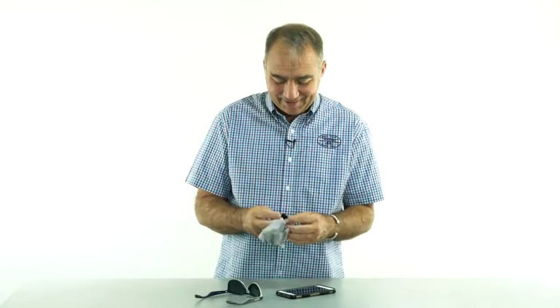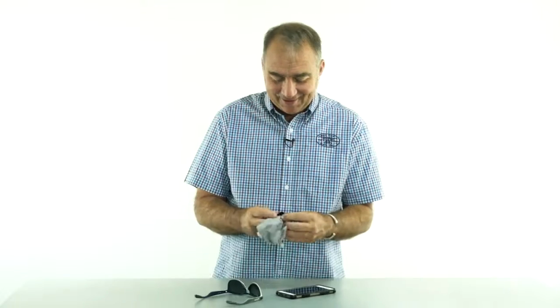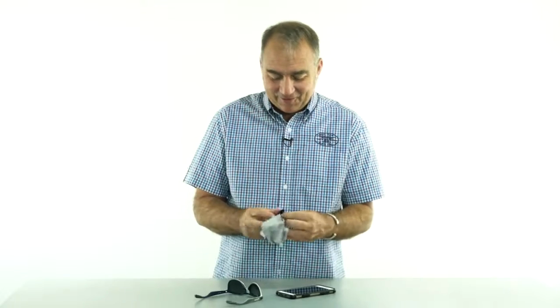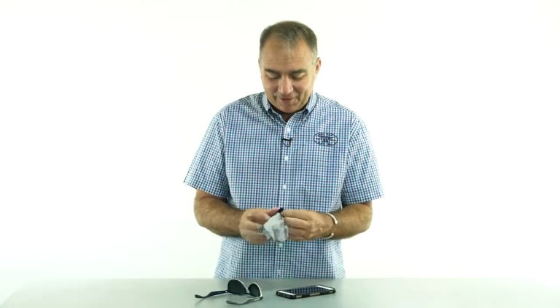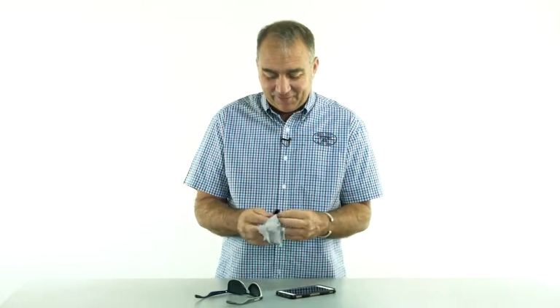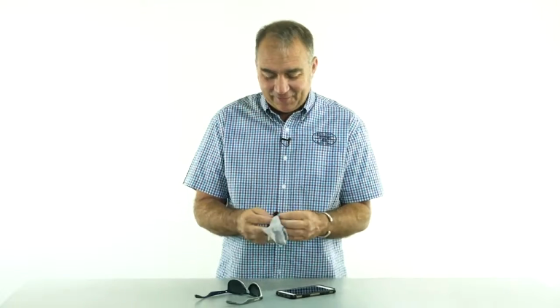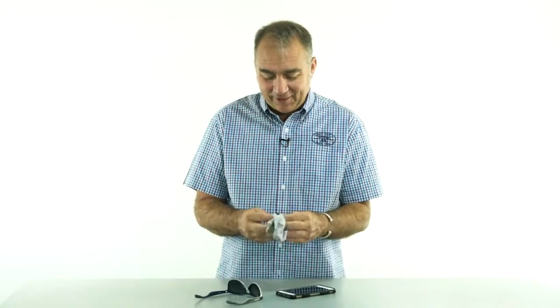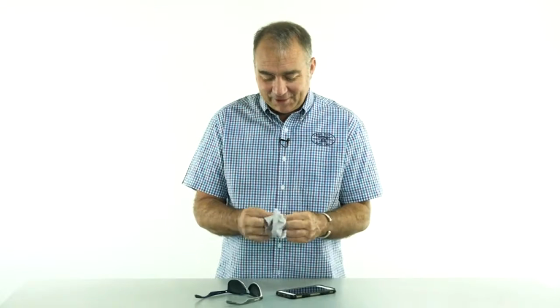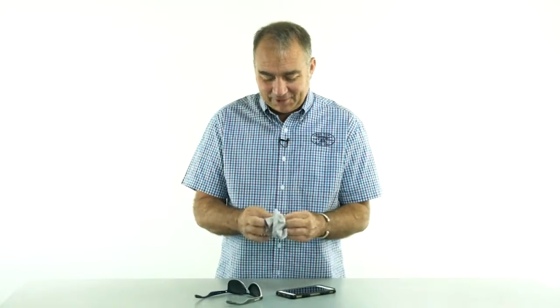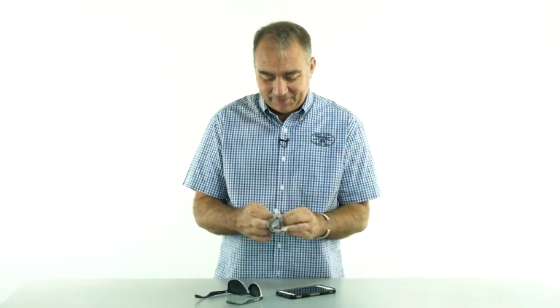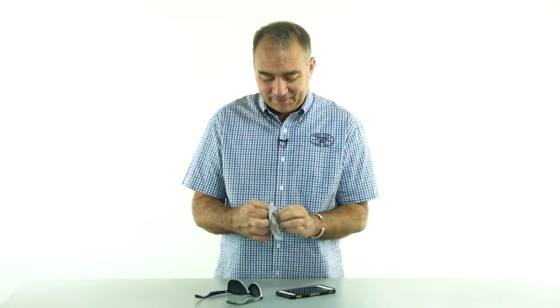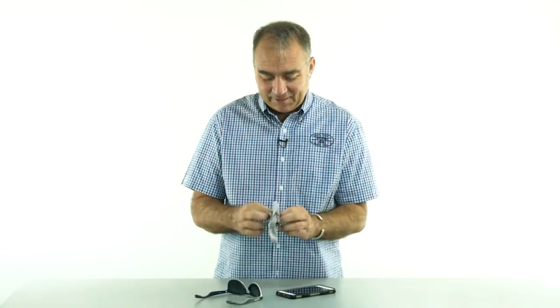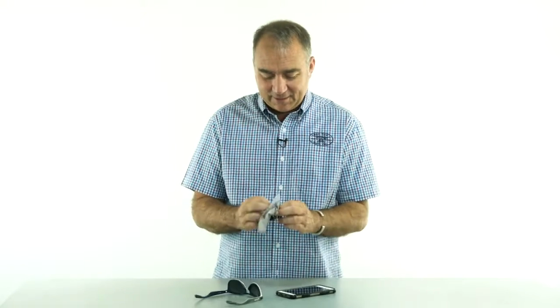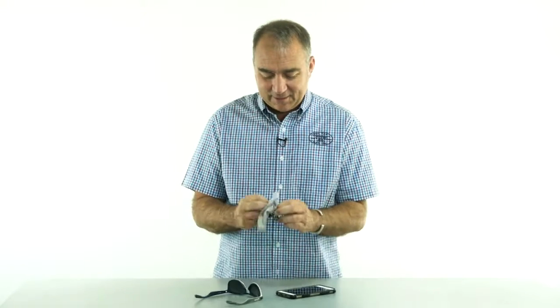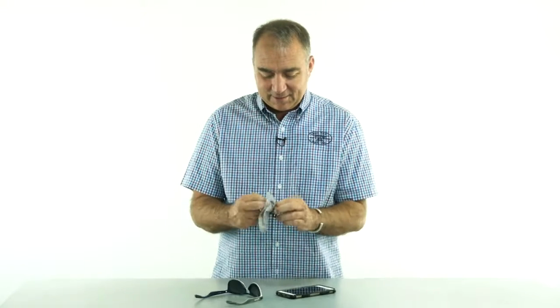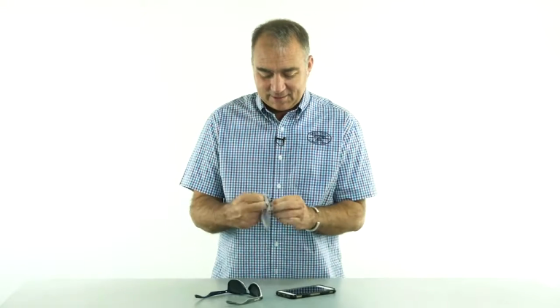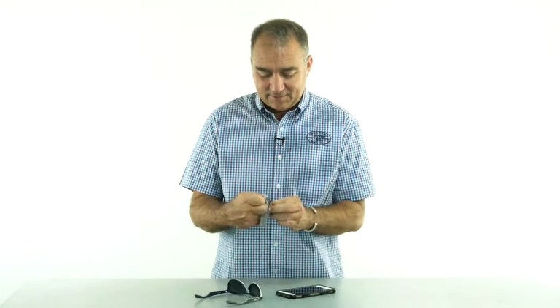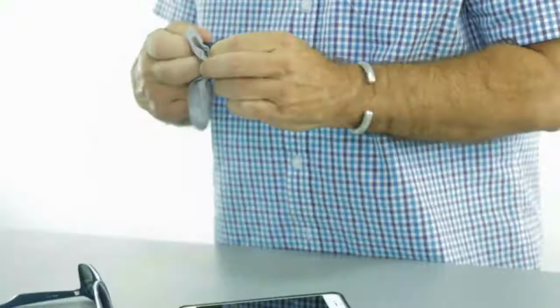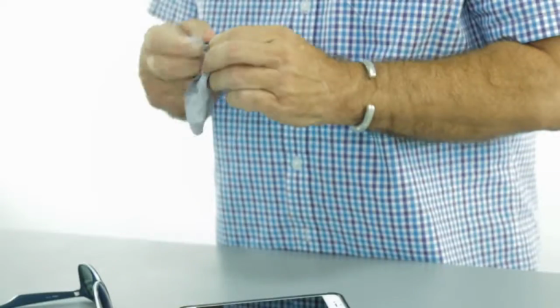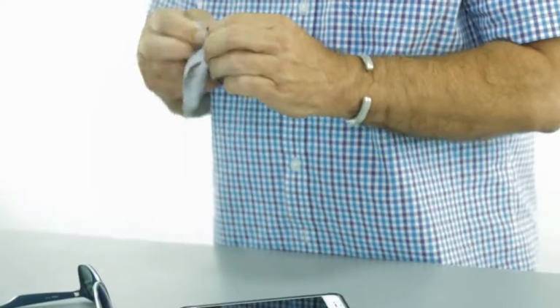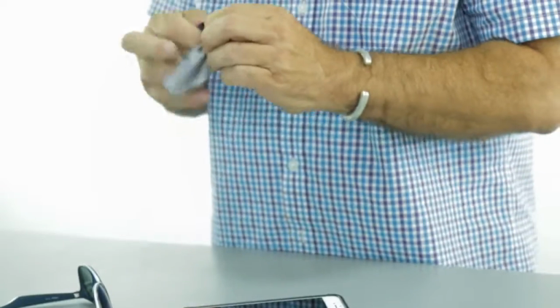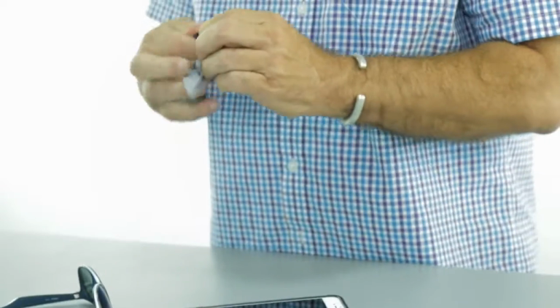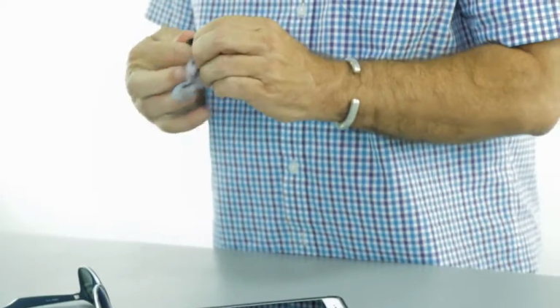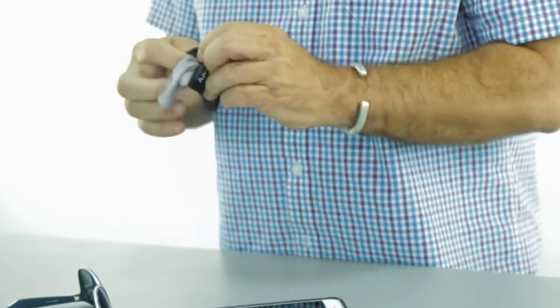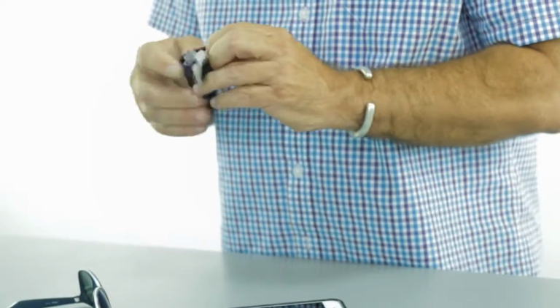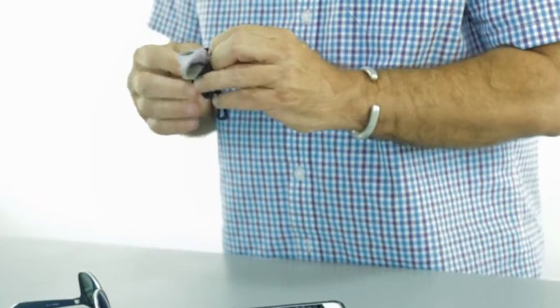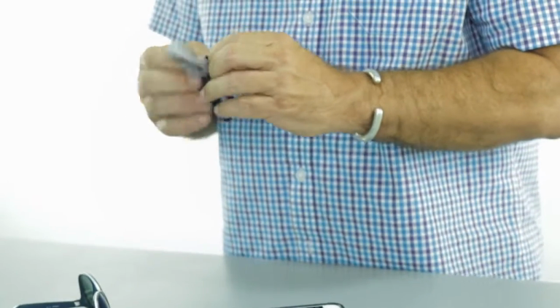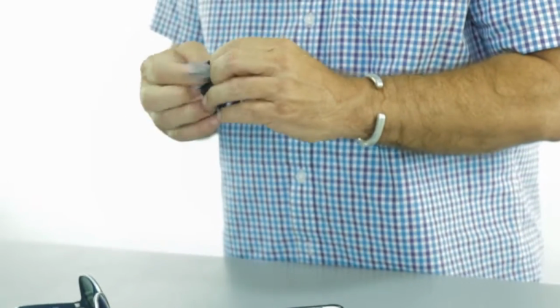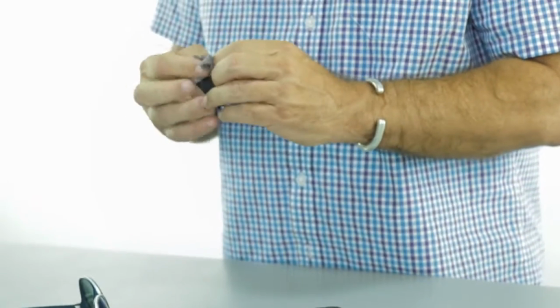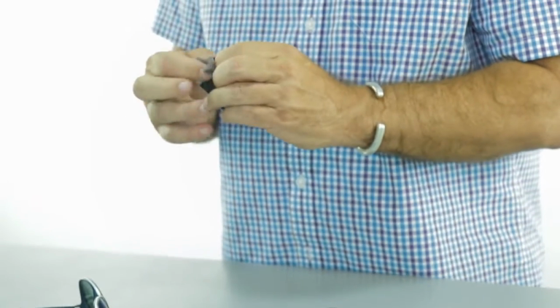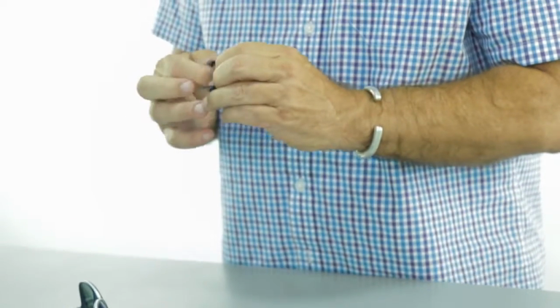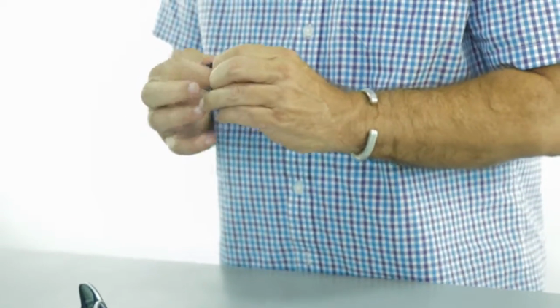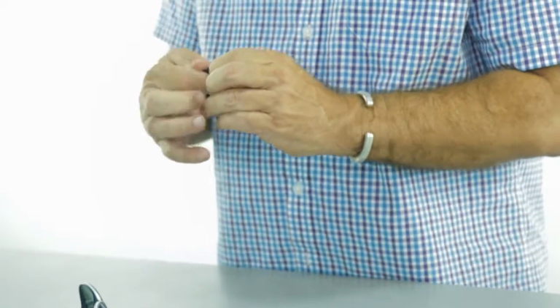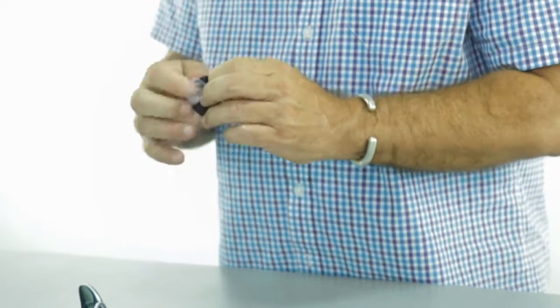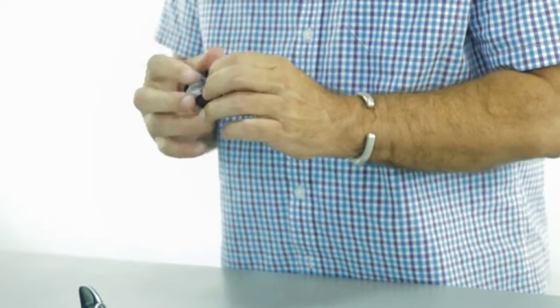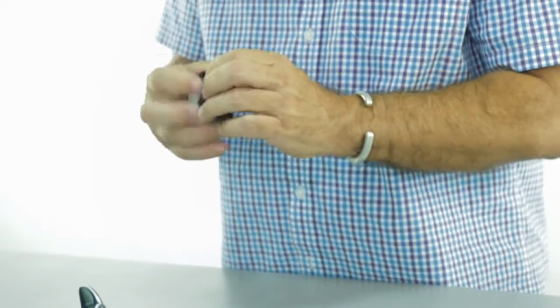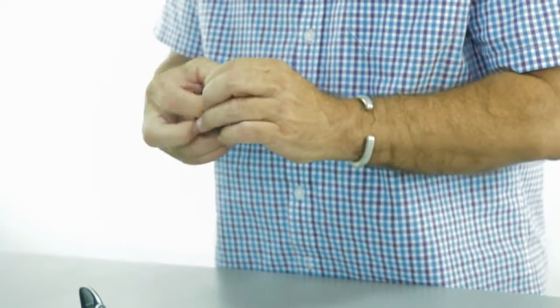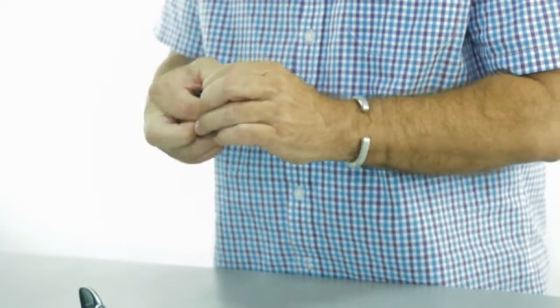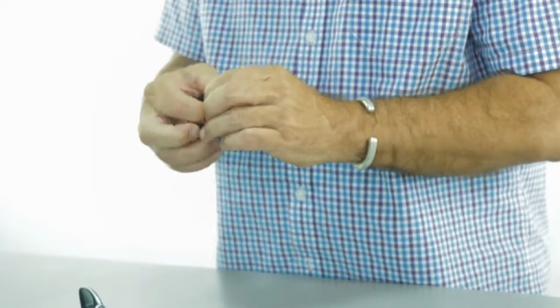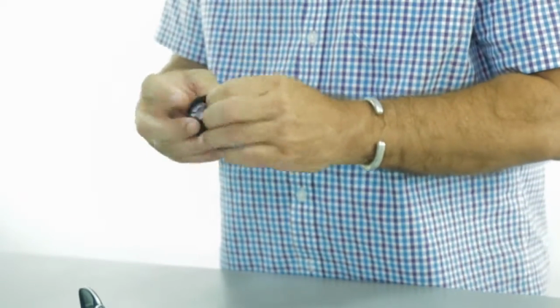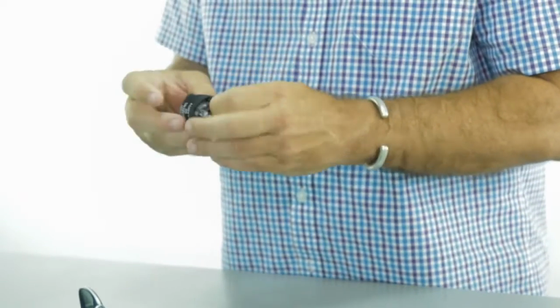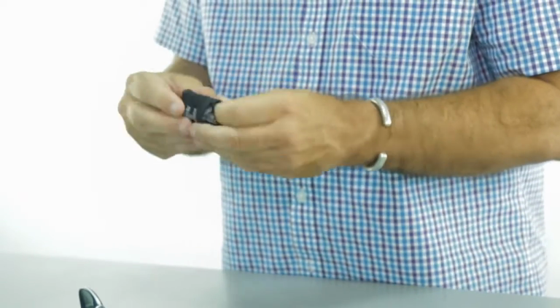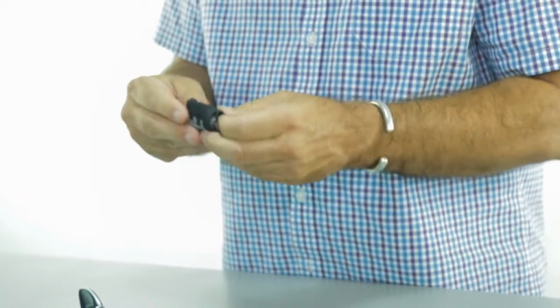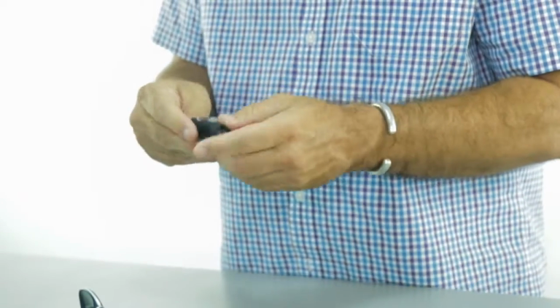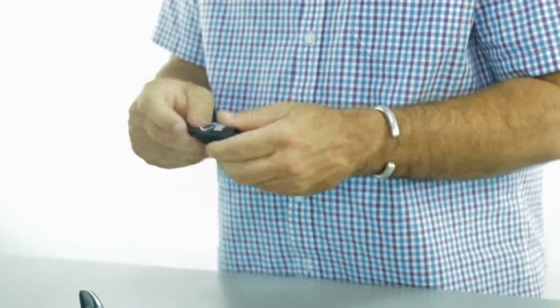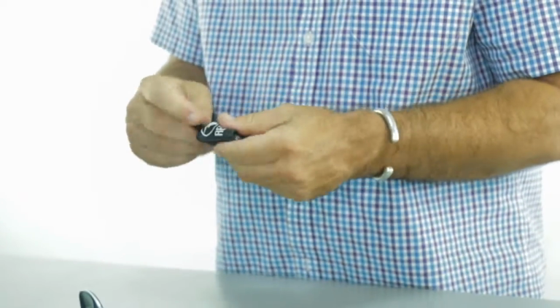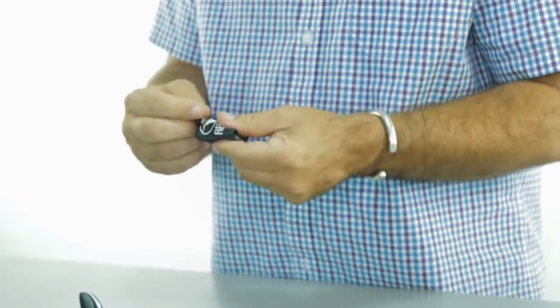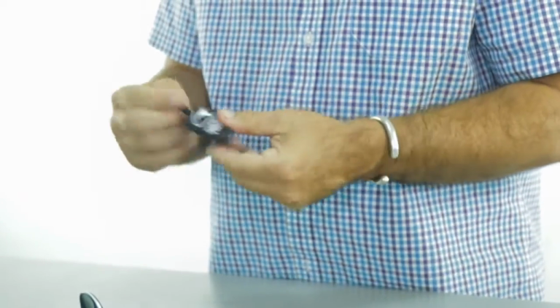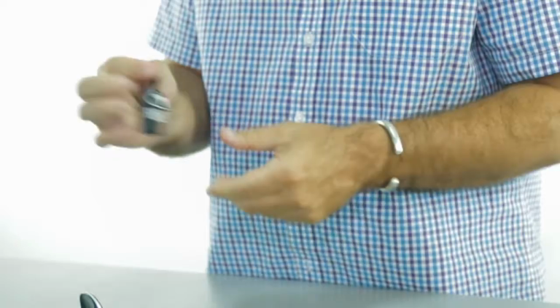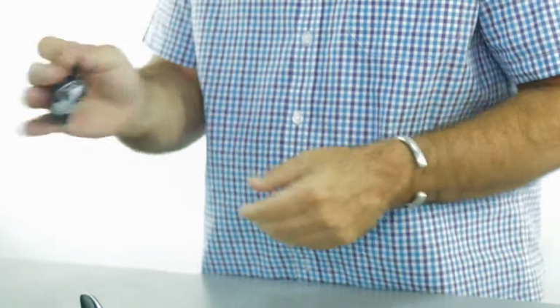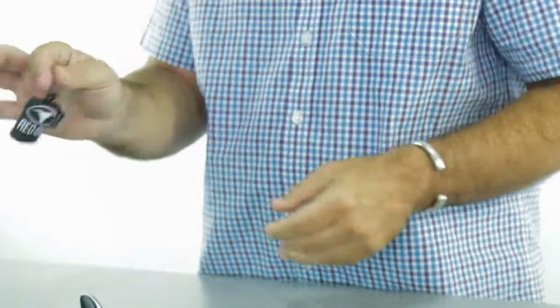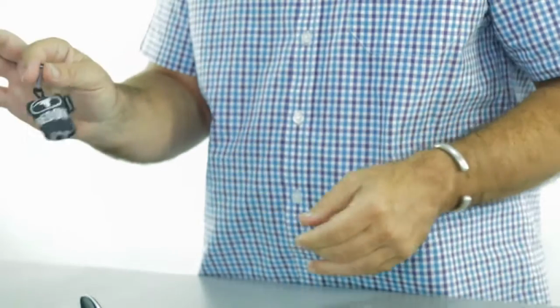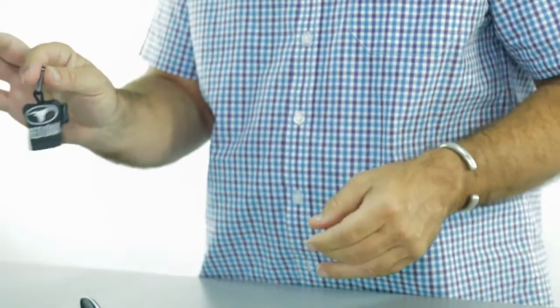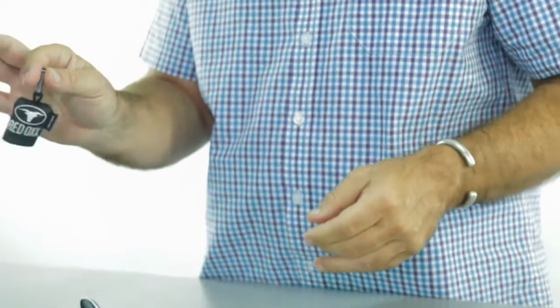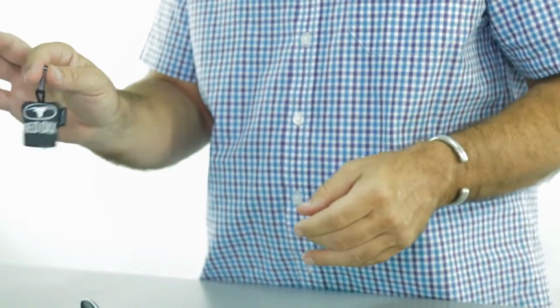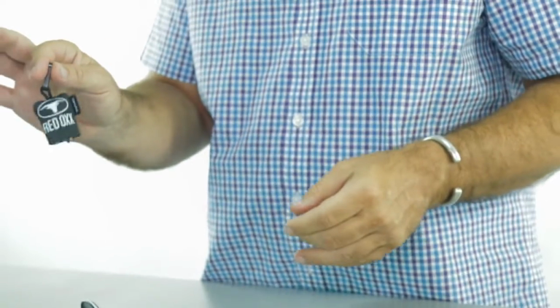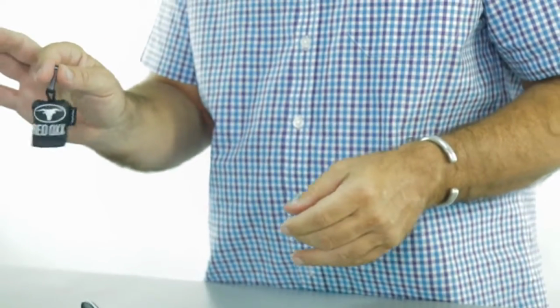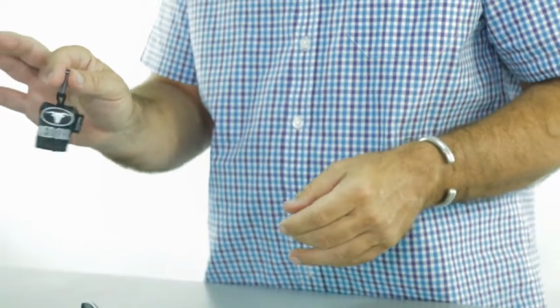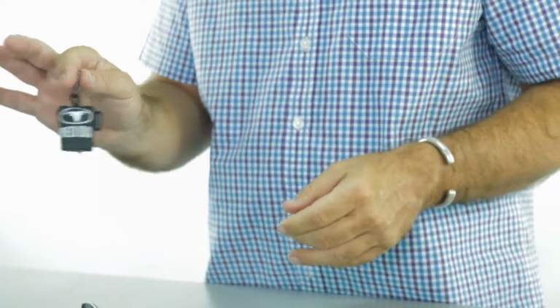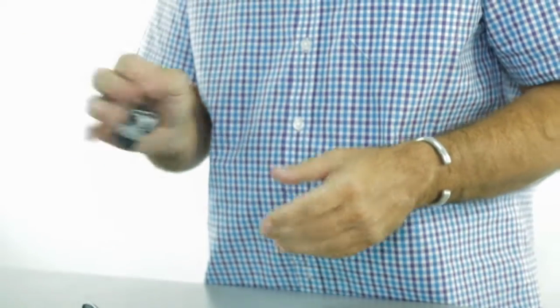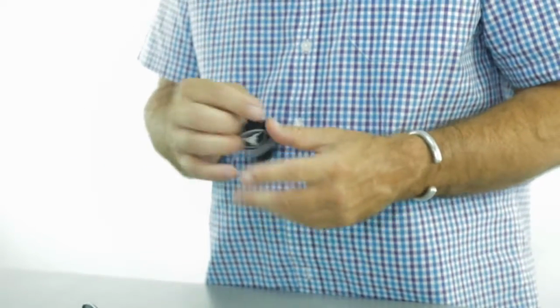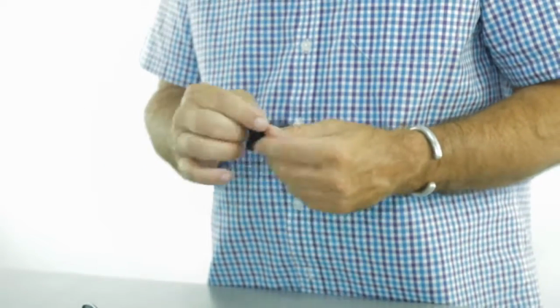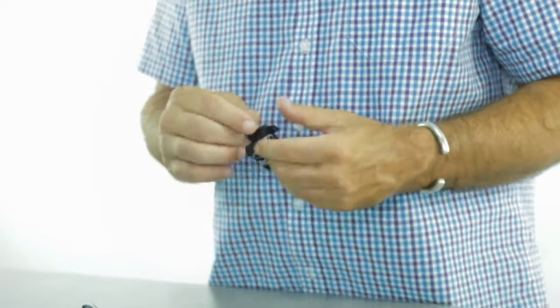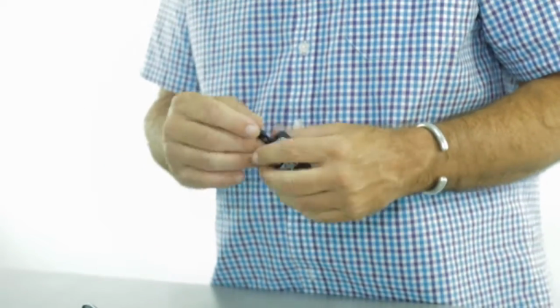When you're finished, simply stow the cloth back into the pod, hook it on your bag, and take off.